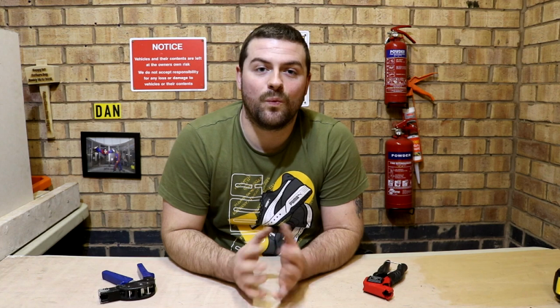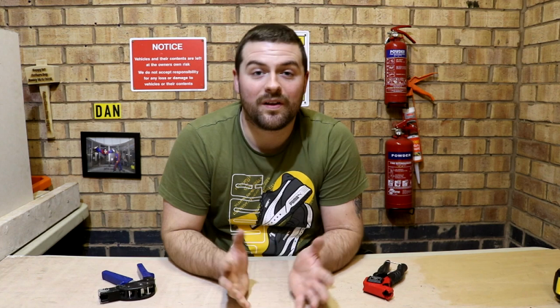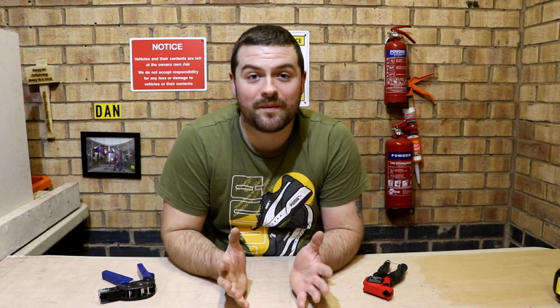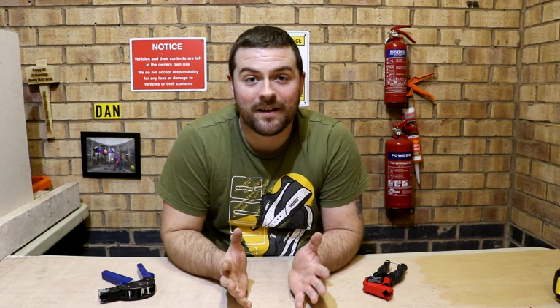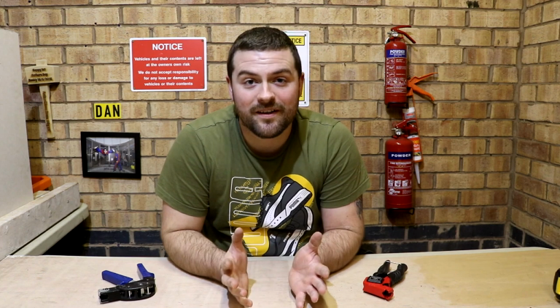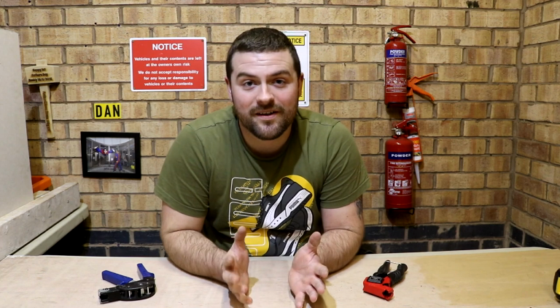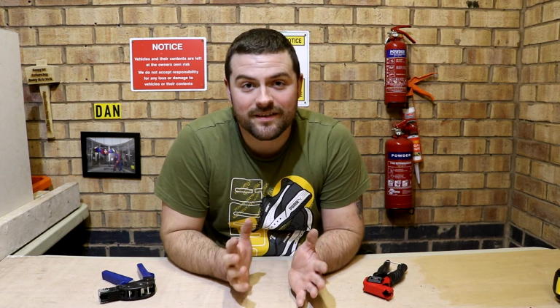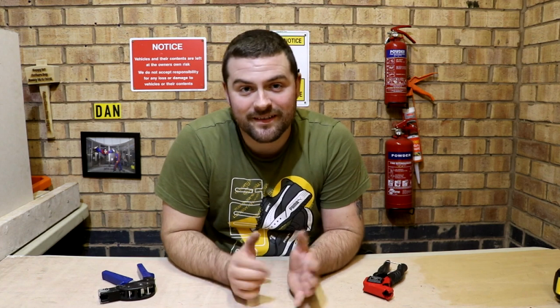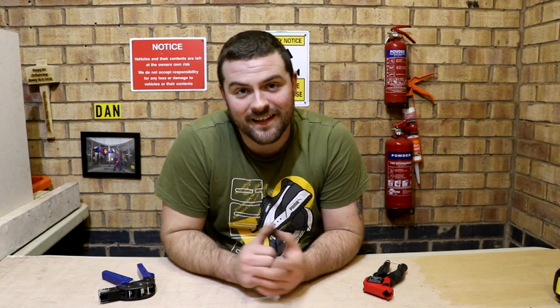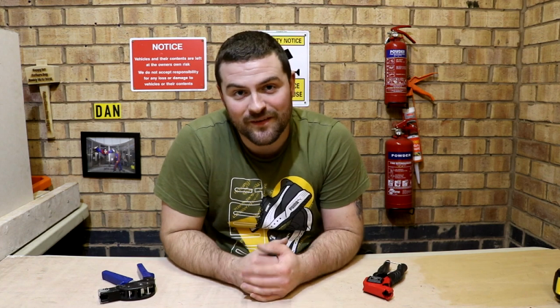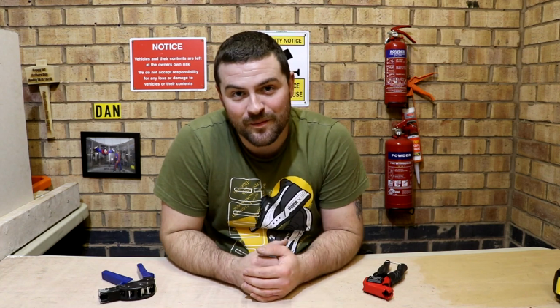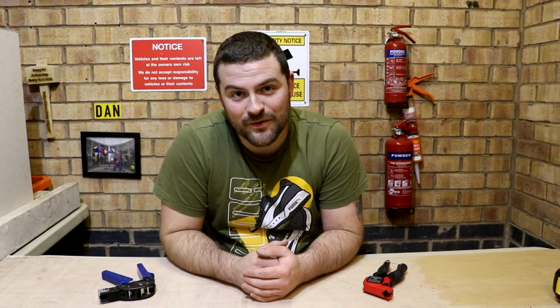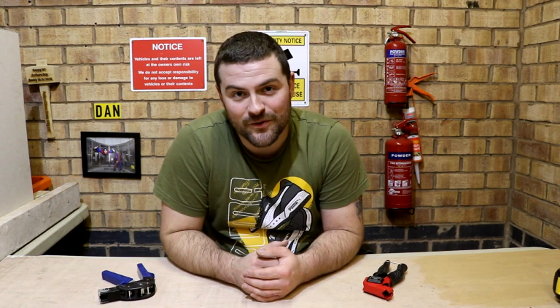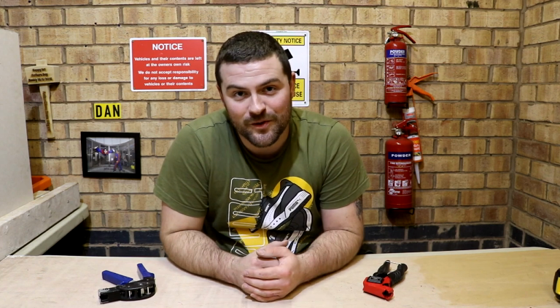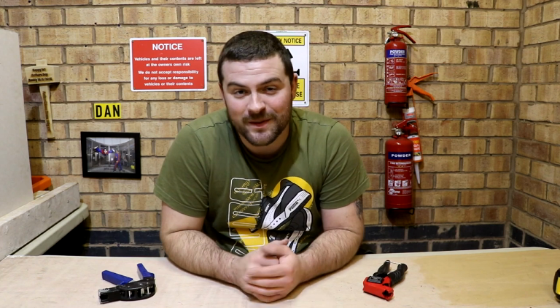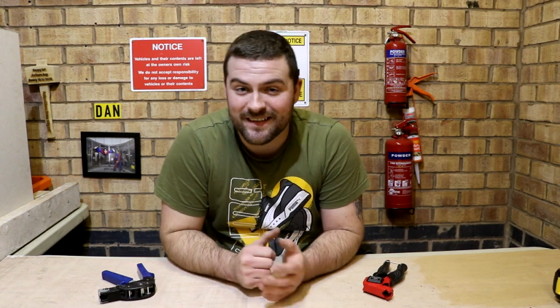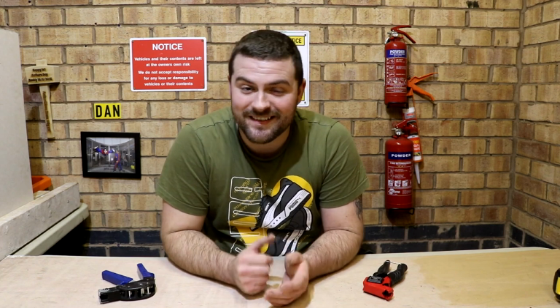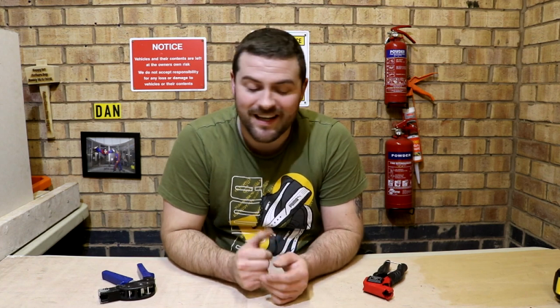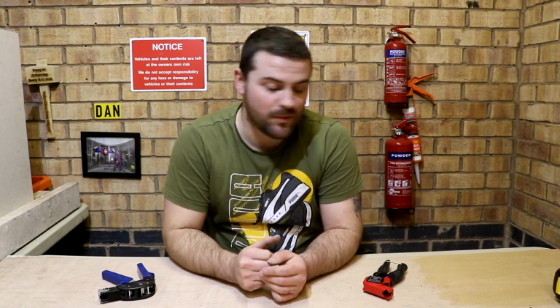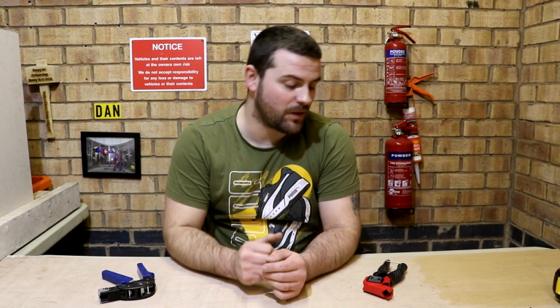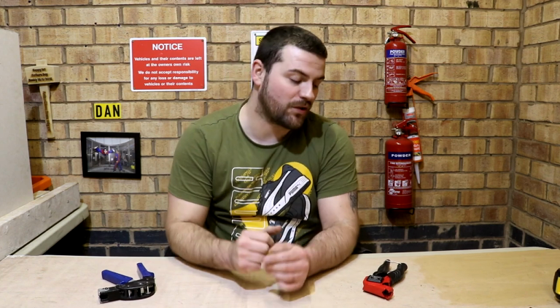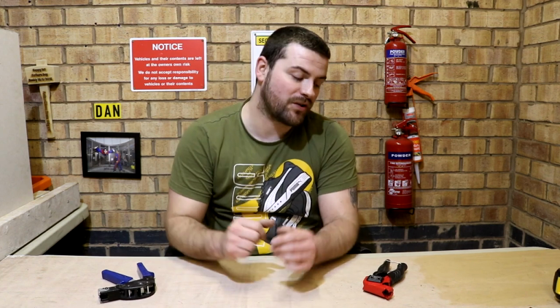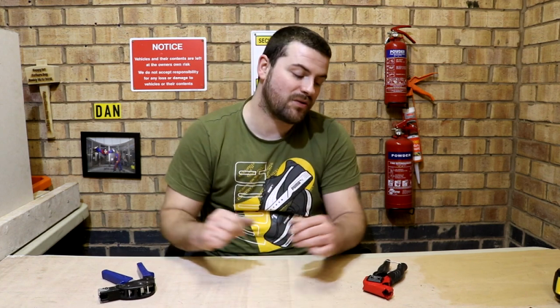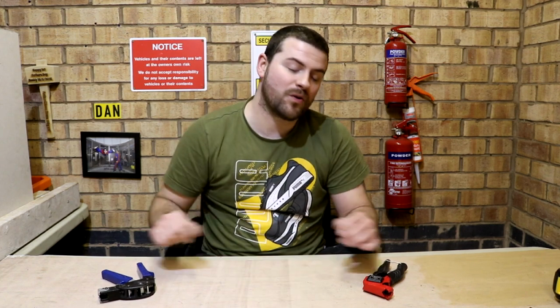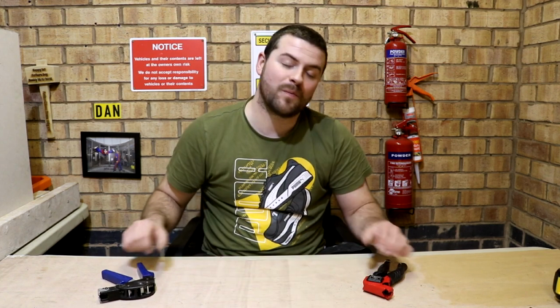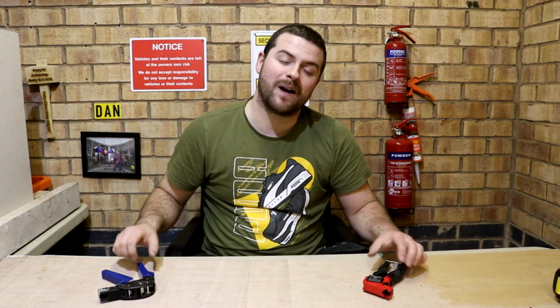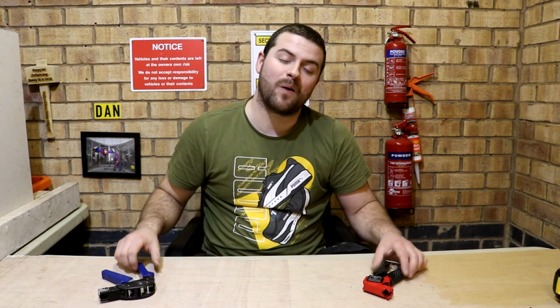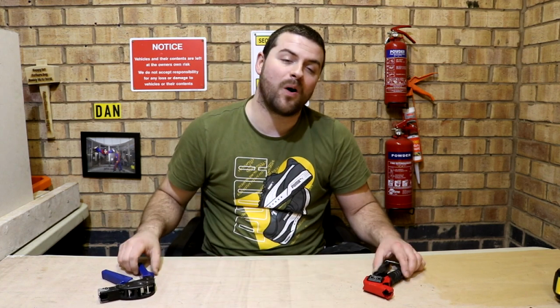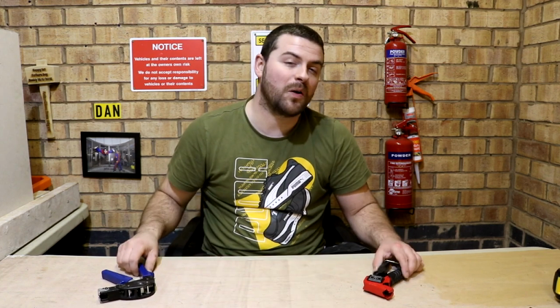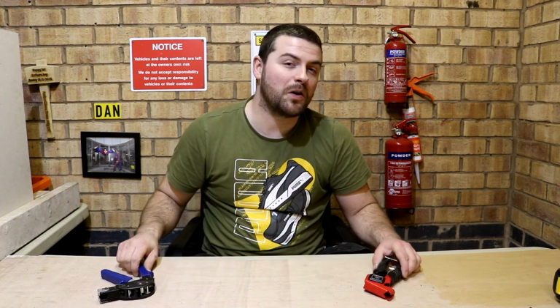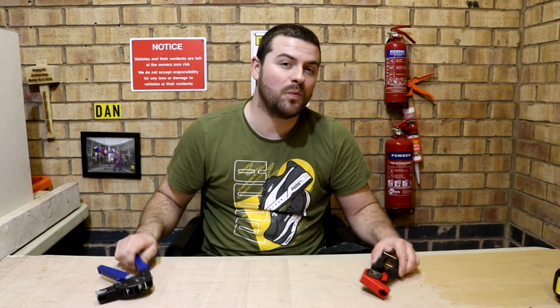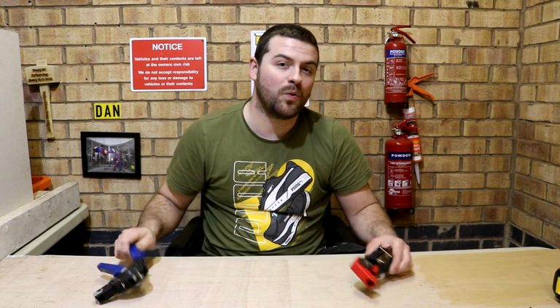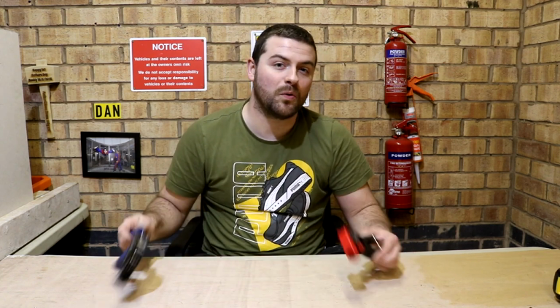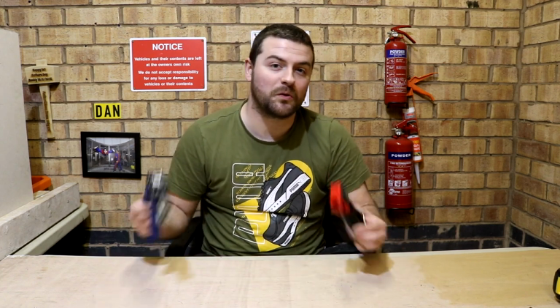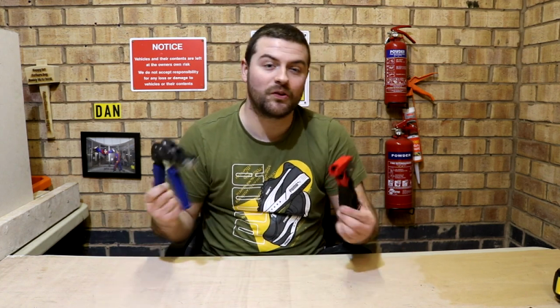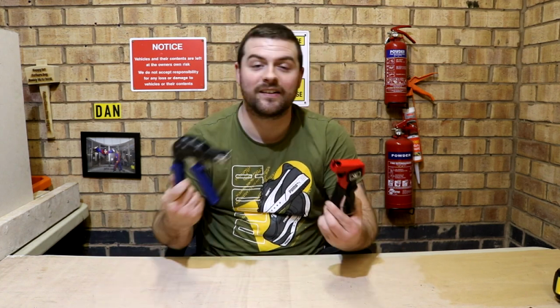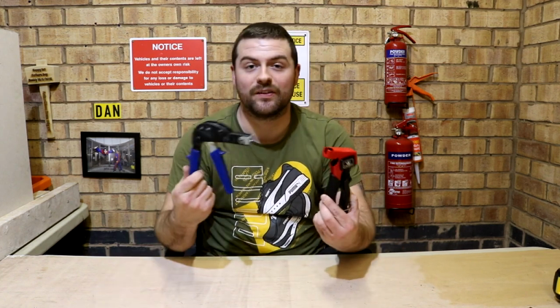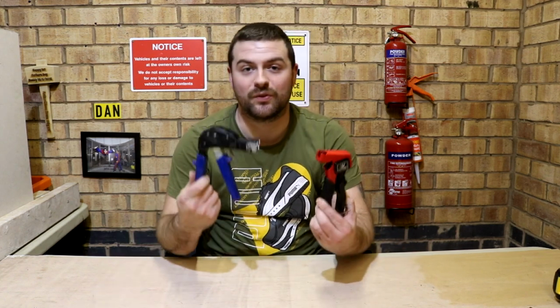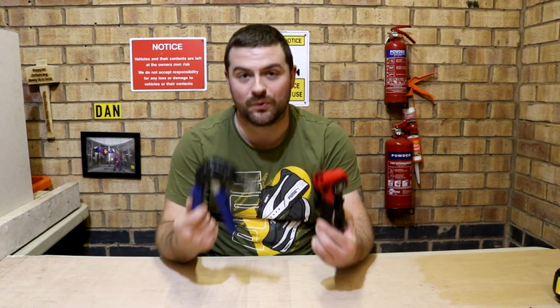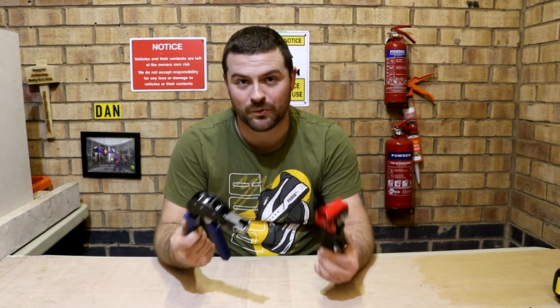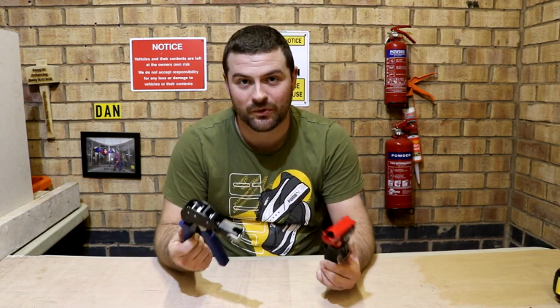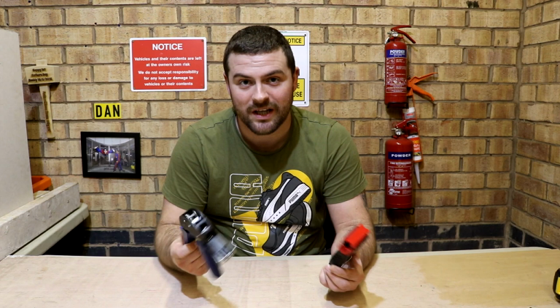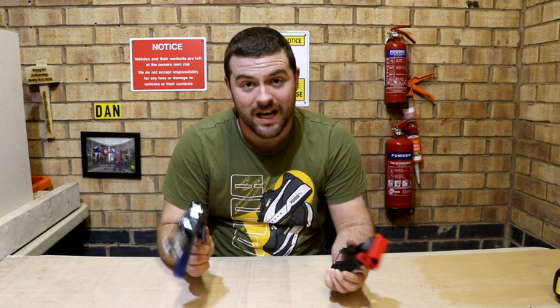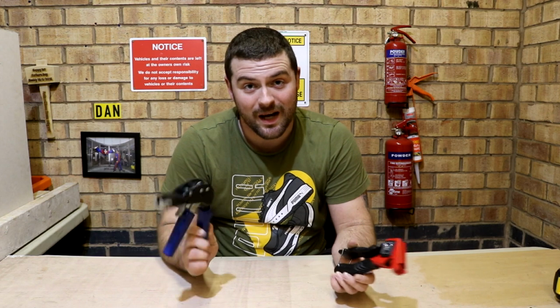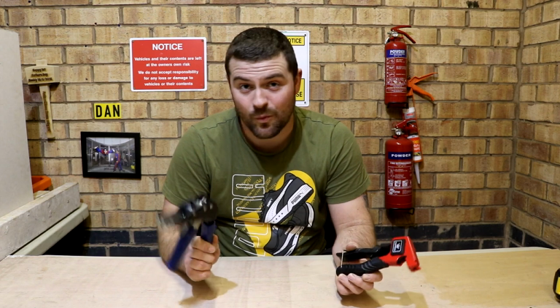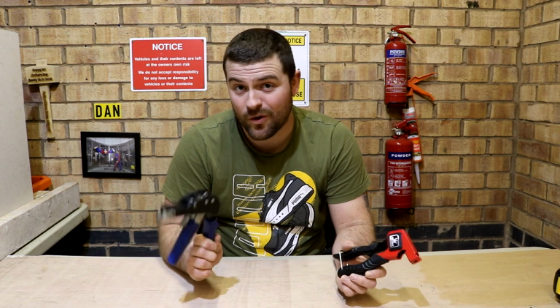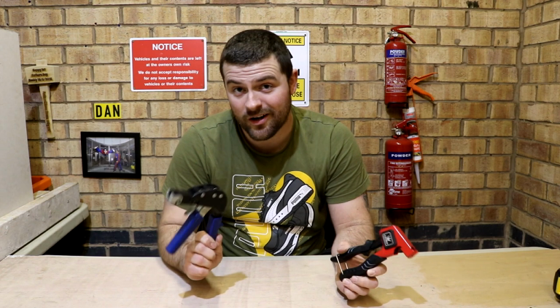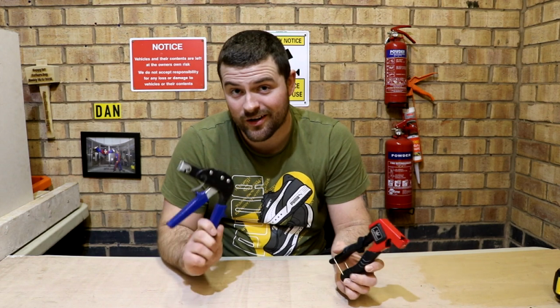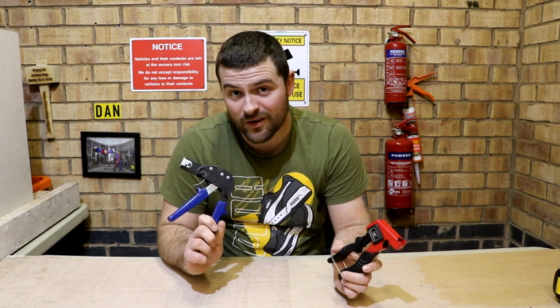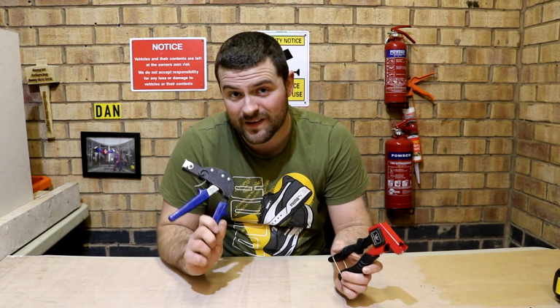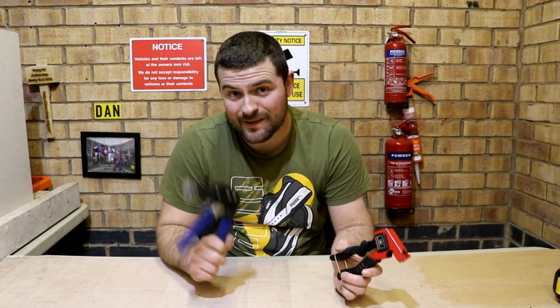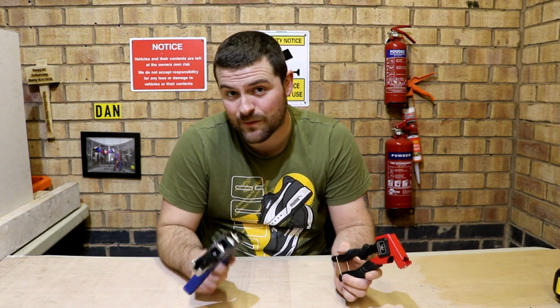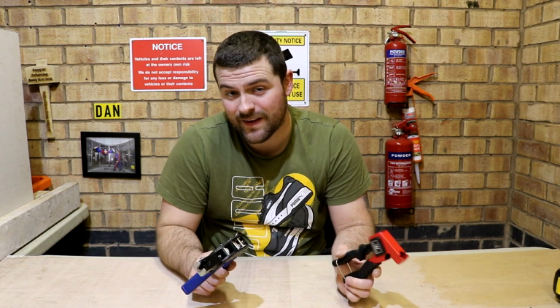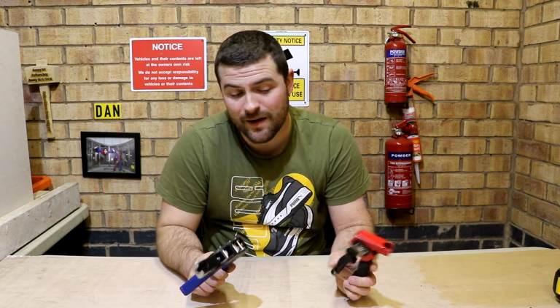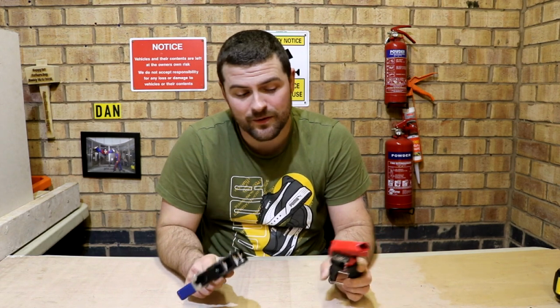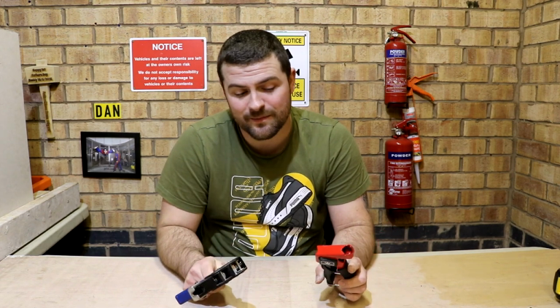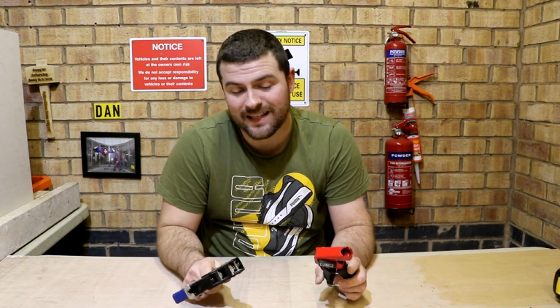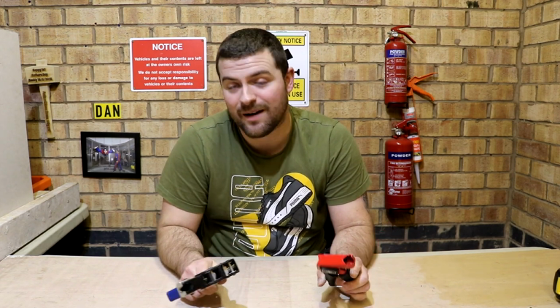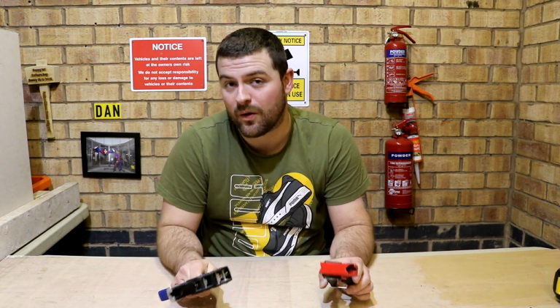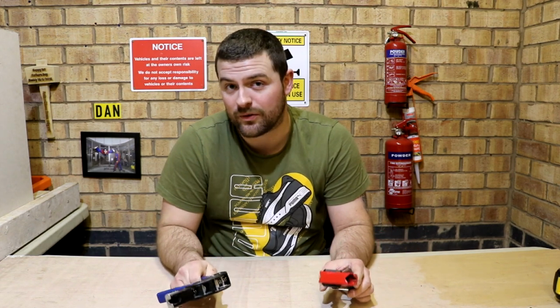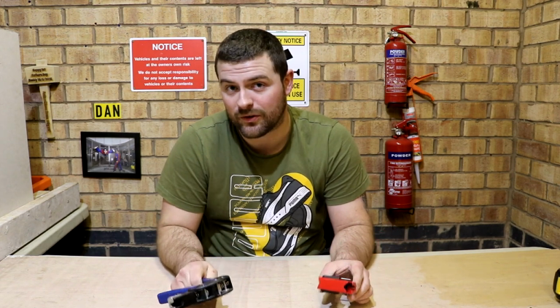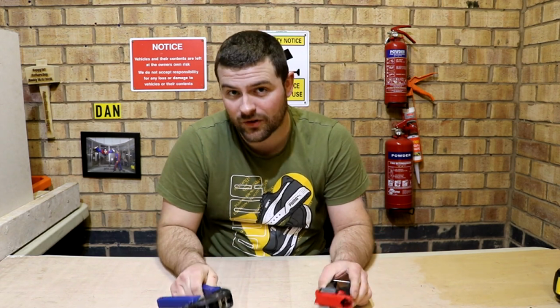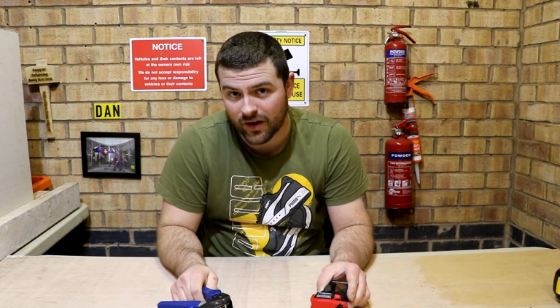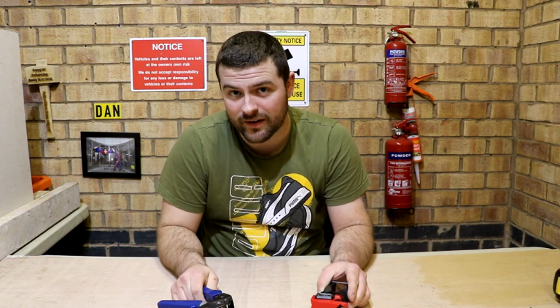Welcome back guys, thank you very much for joining me. Today we're going to talk about hollow wall setting tools and why I can't live without them now on site.